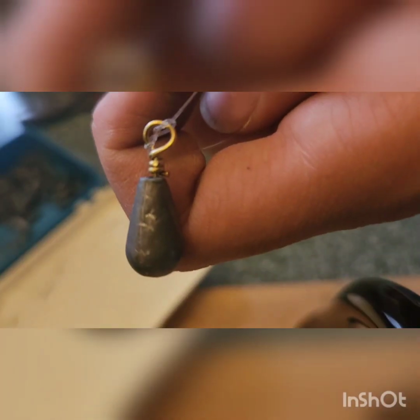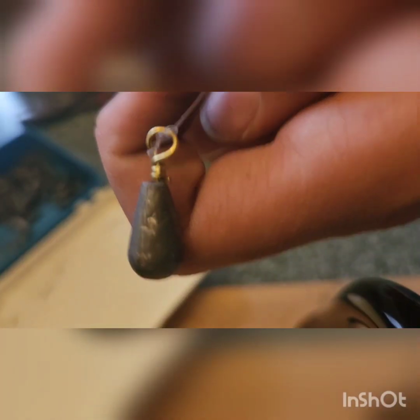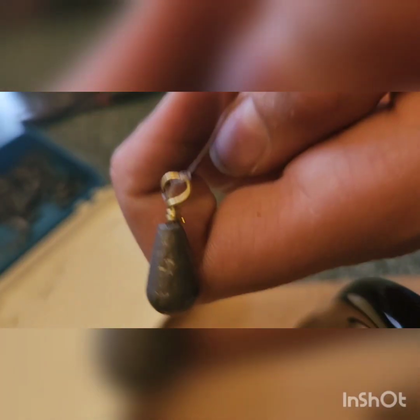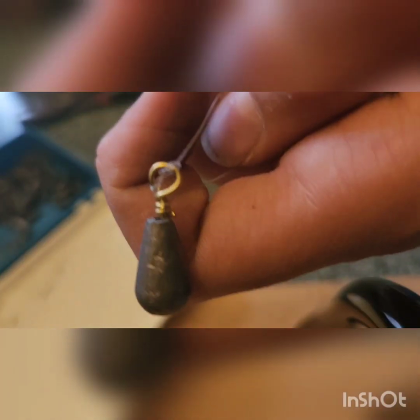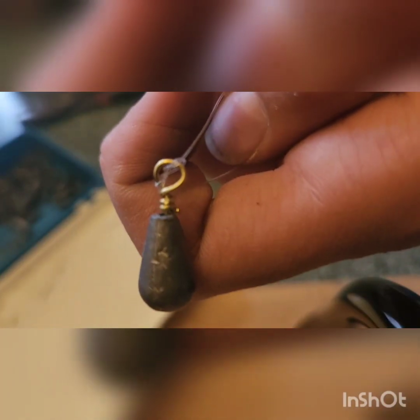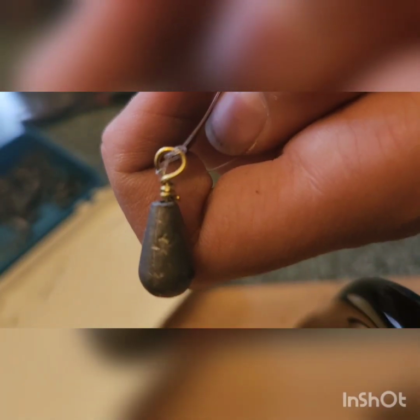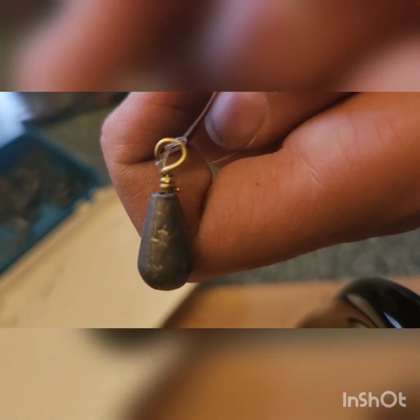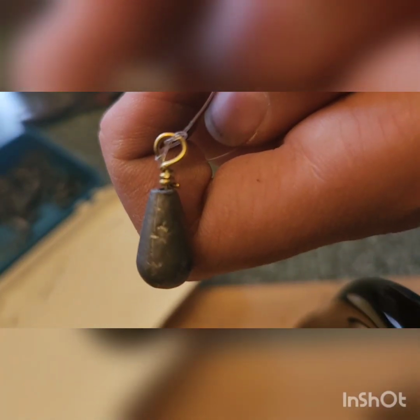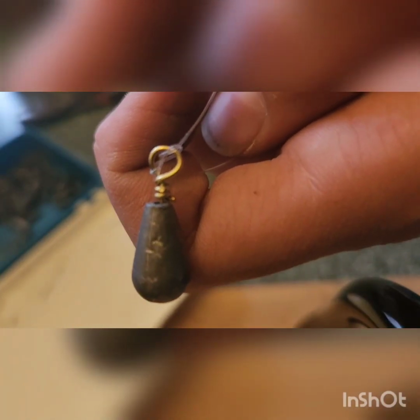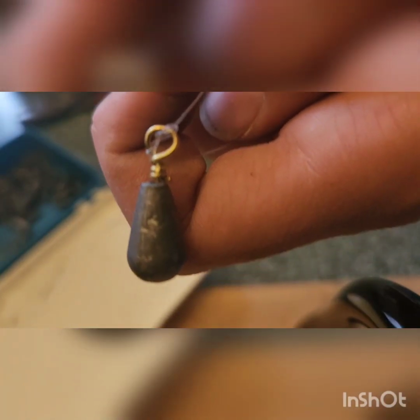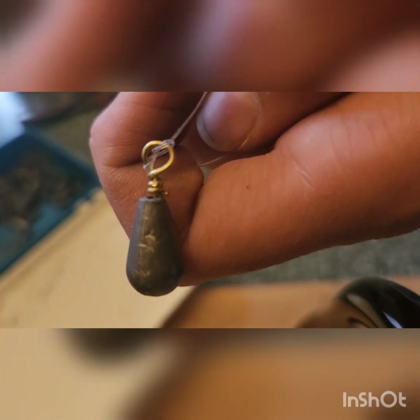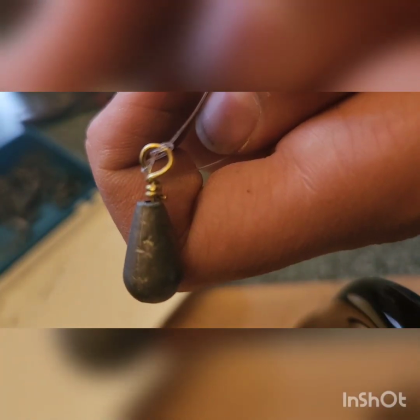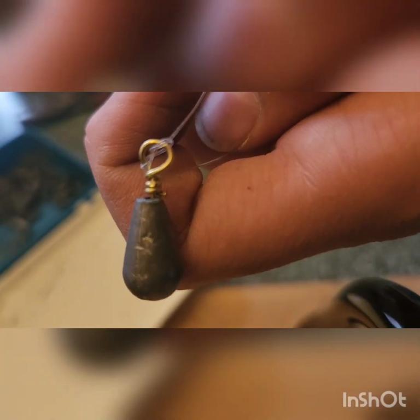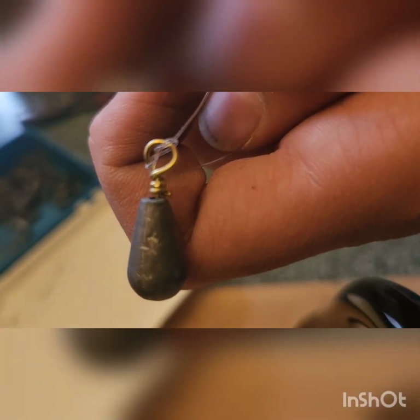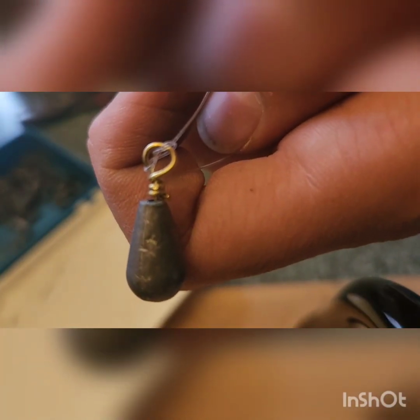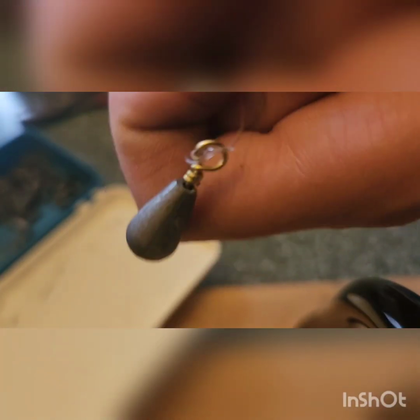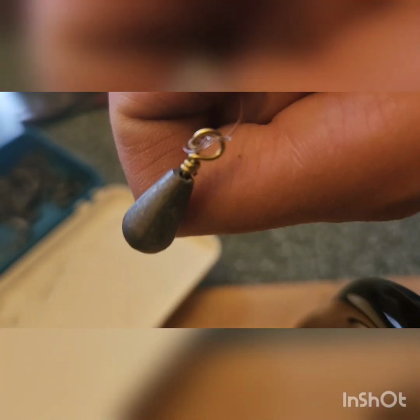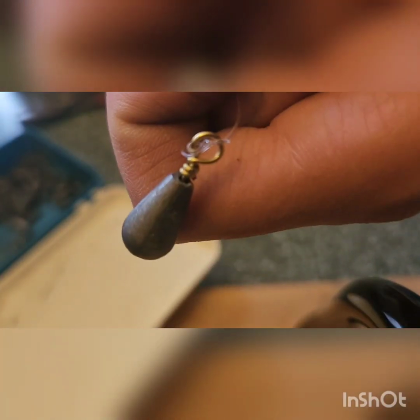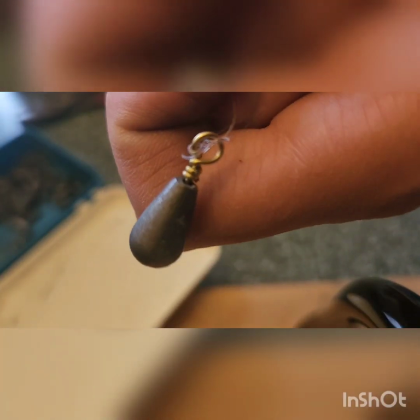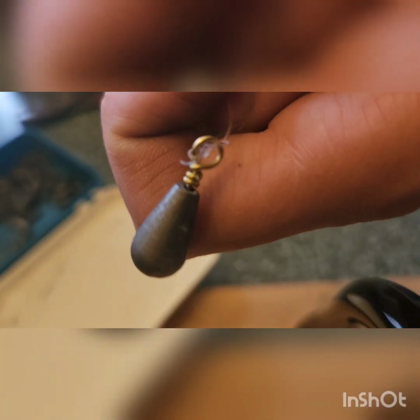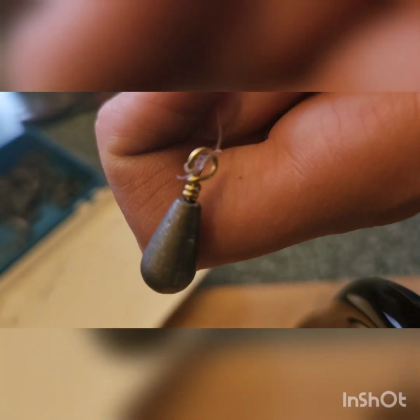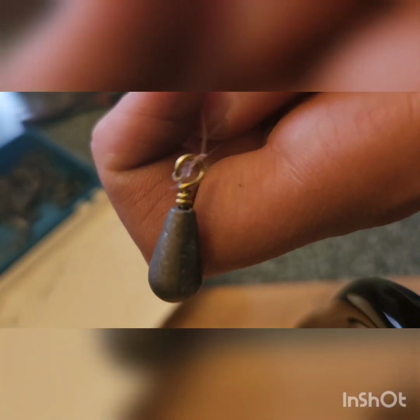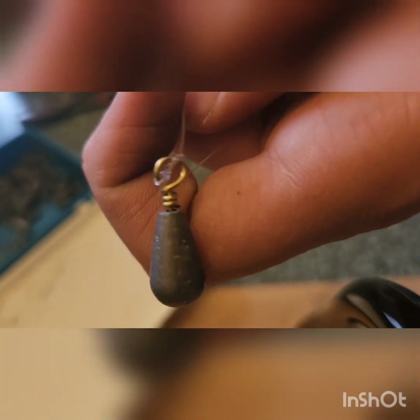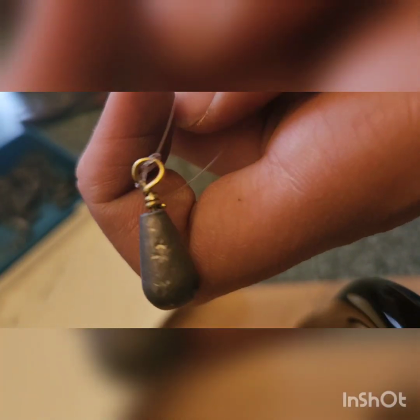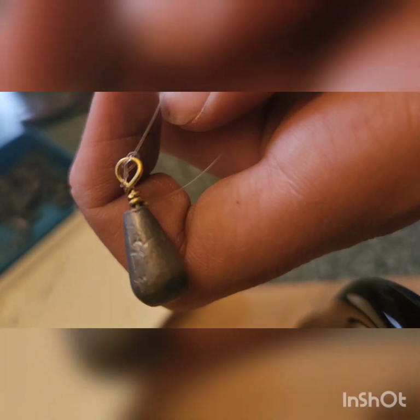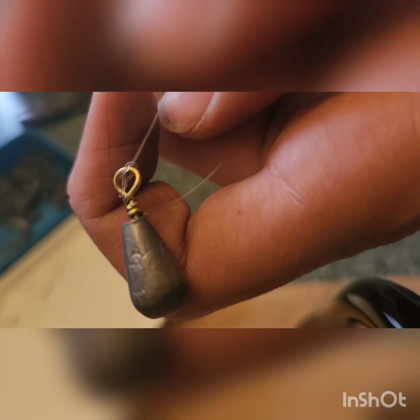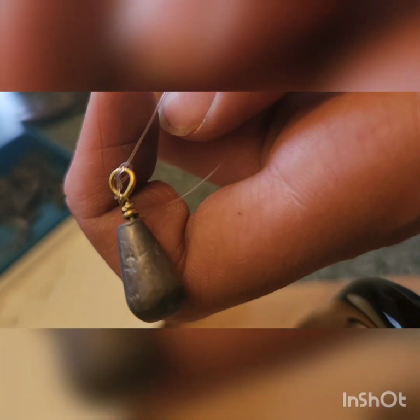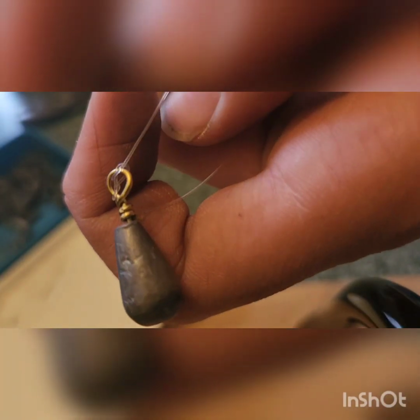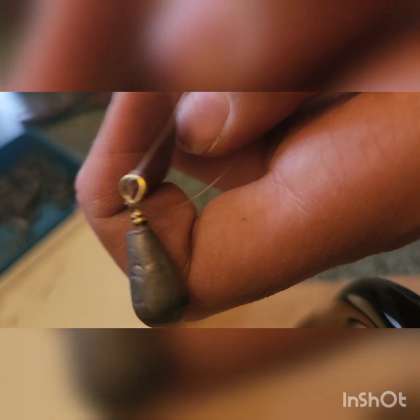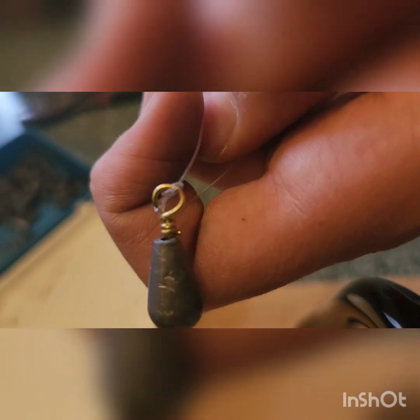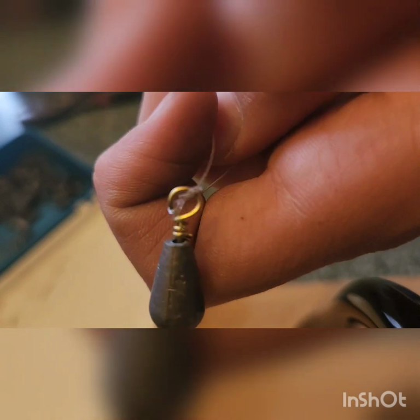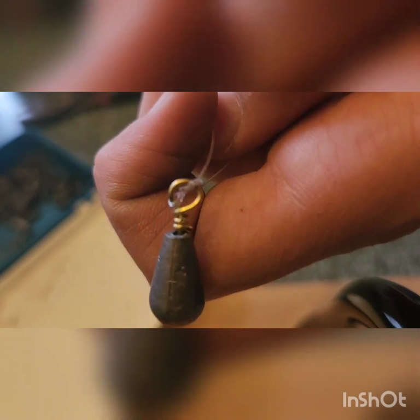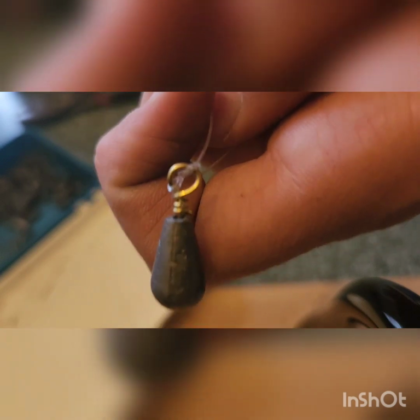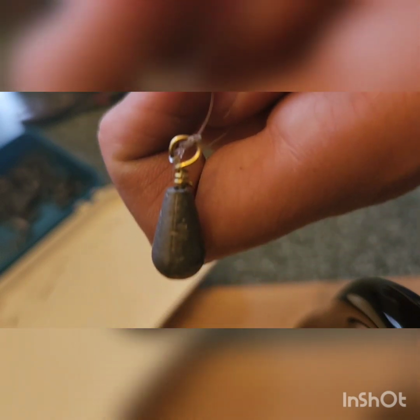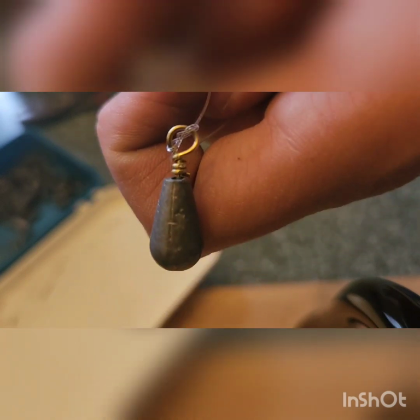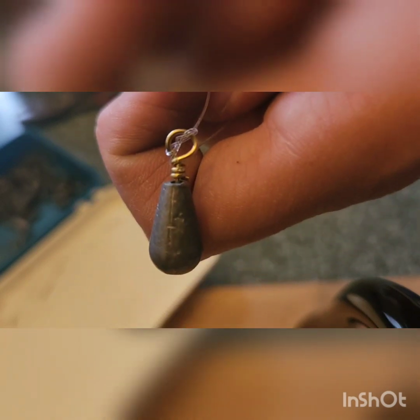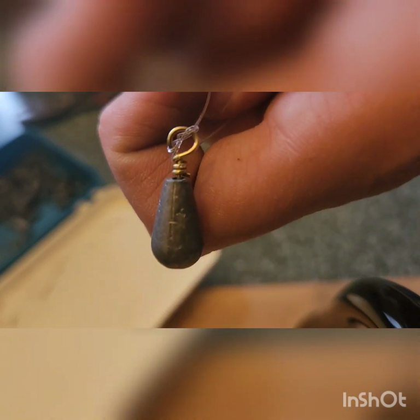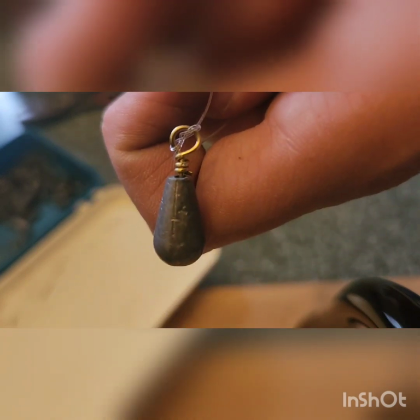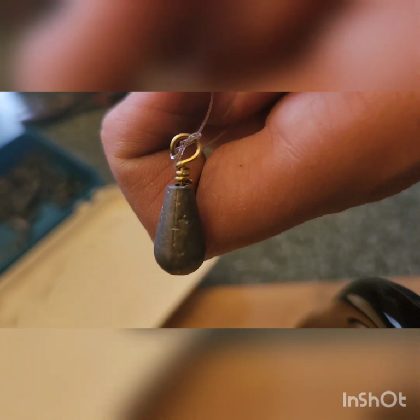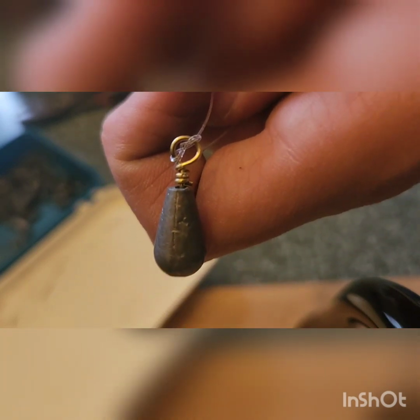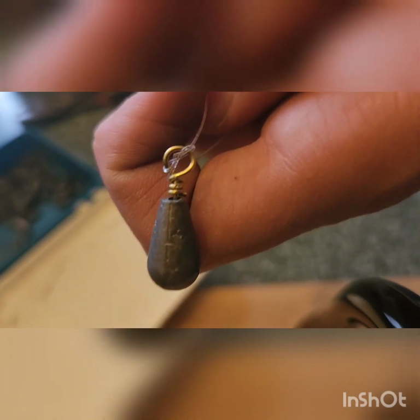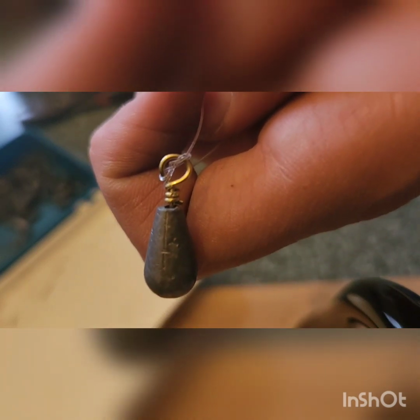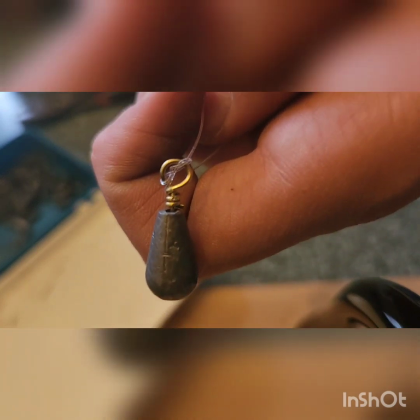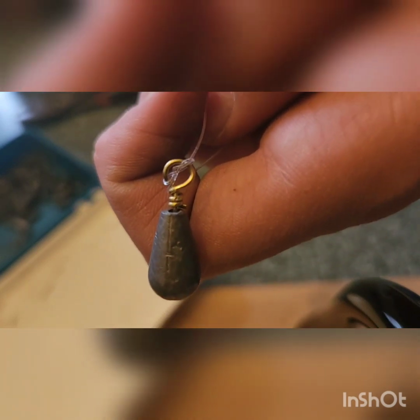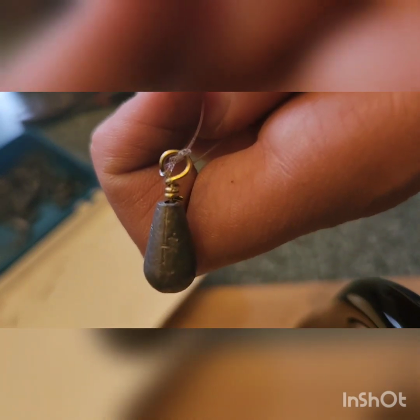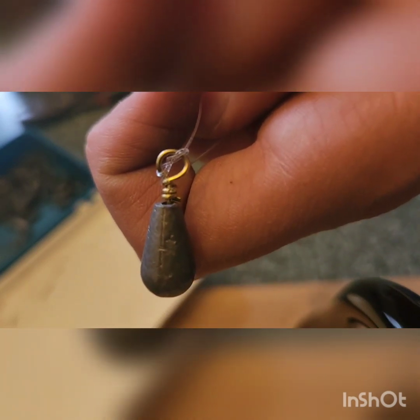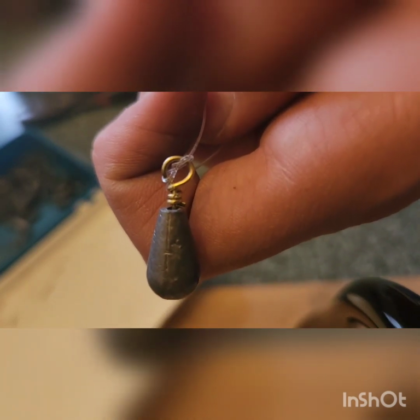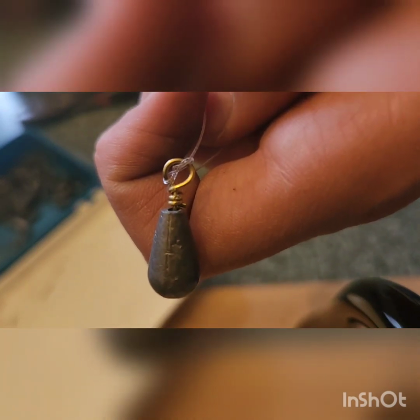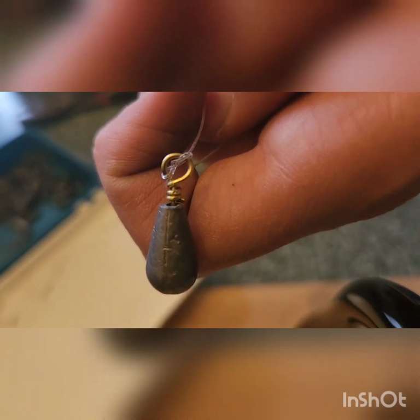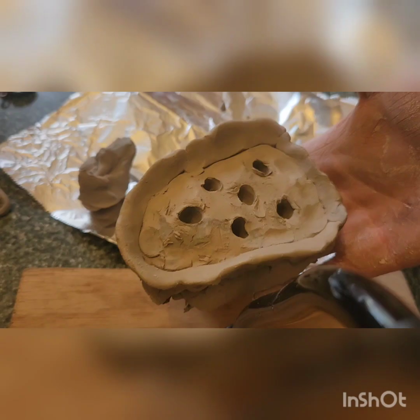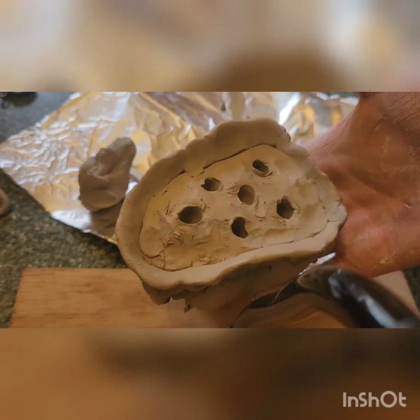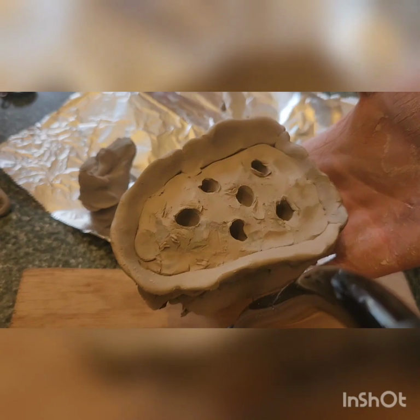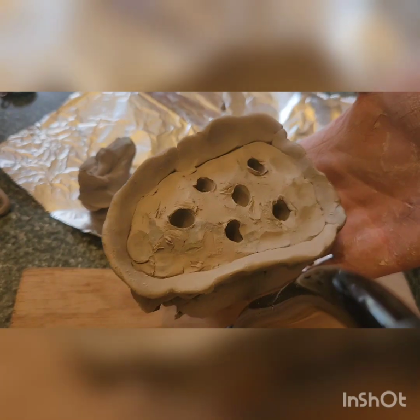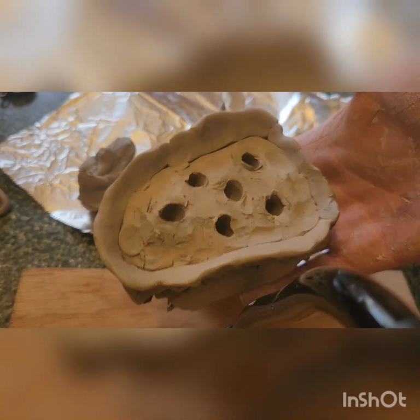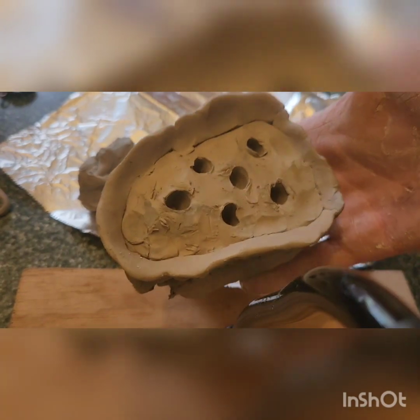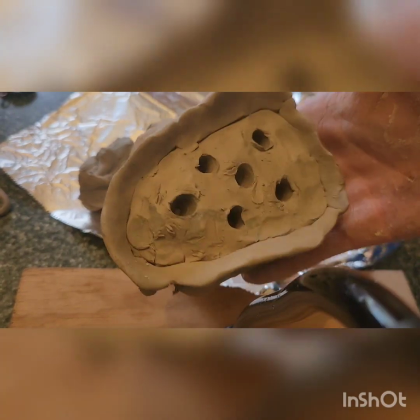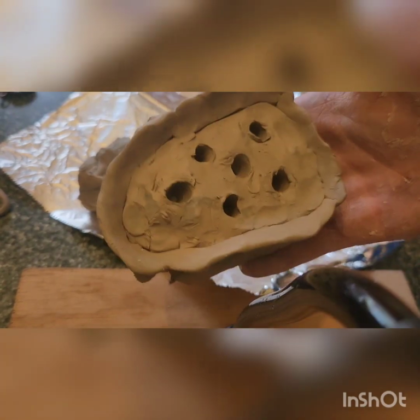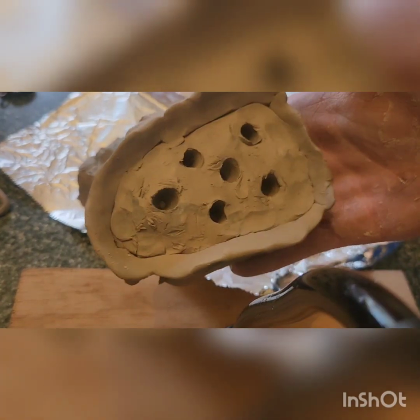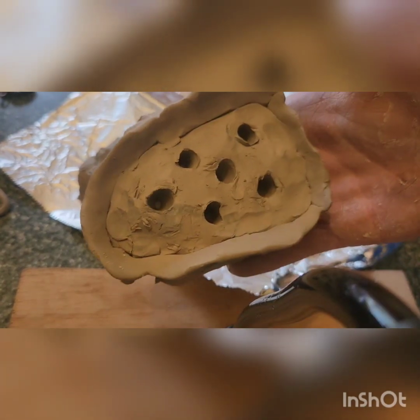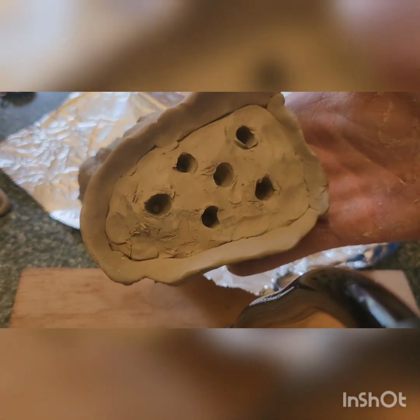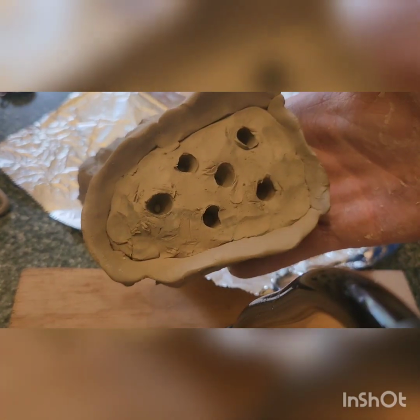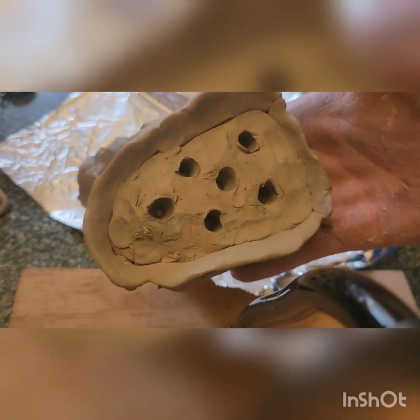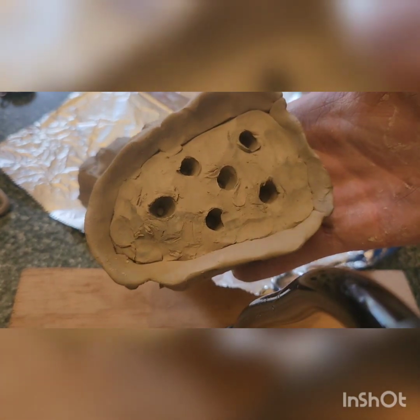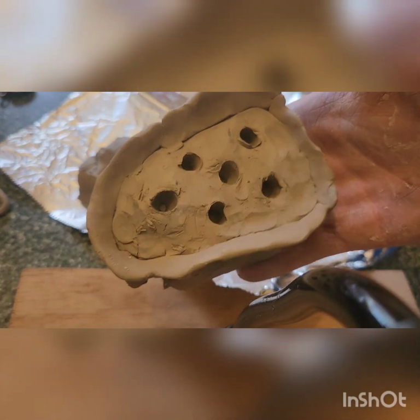Here's the size that I'm going to make them, so I'll use that to make the mold. Should look something like that.